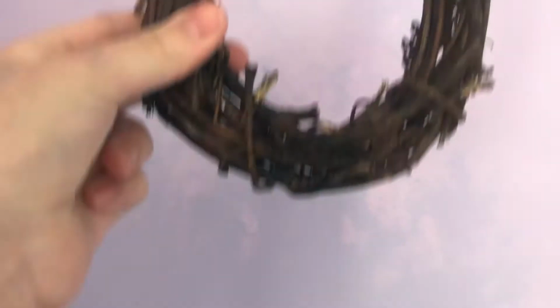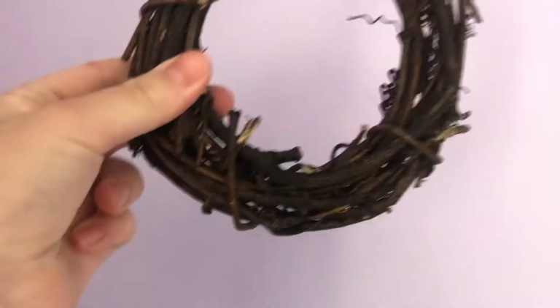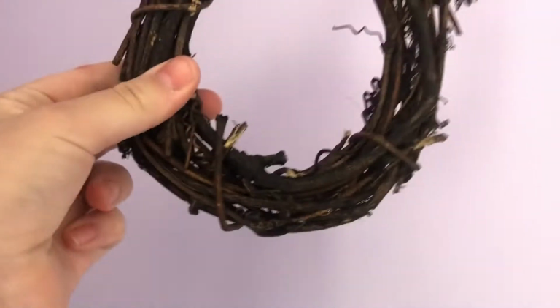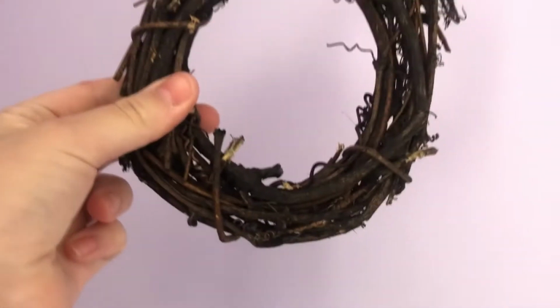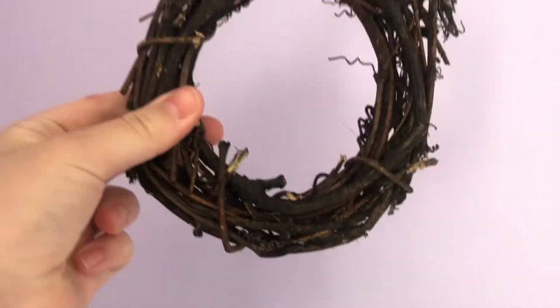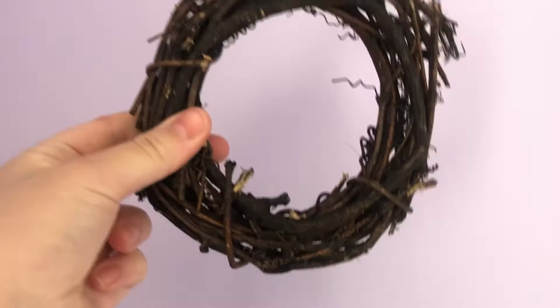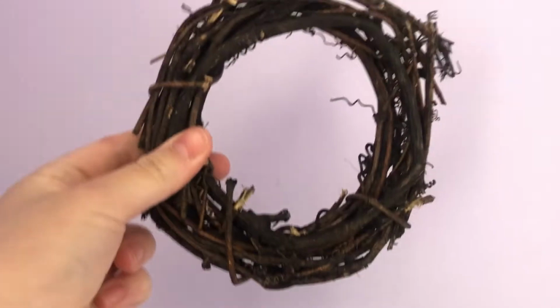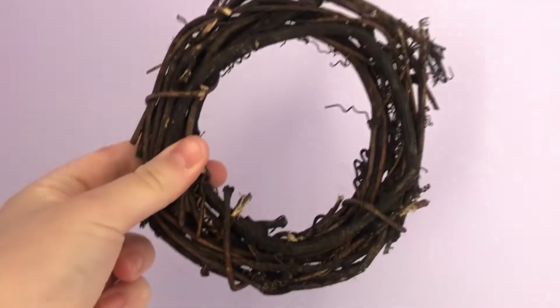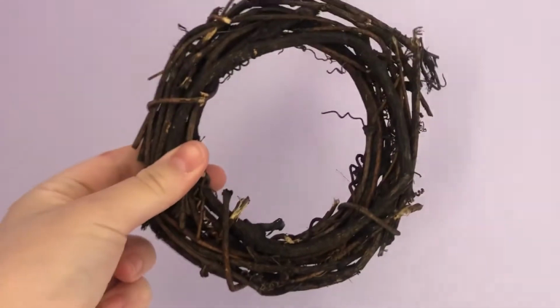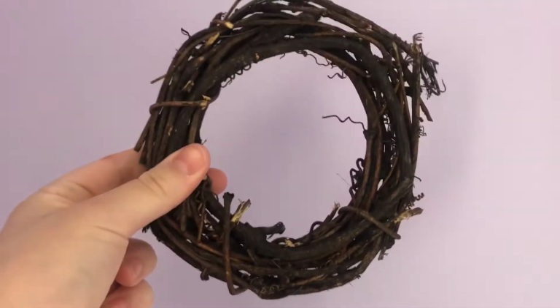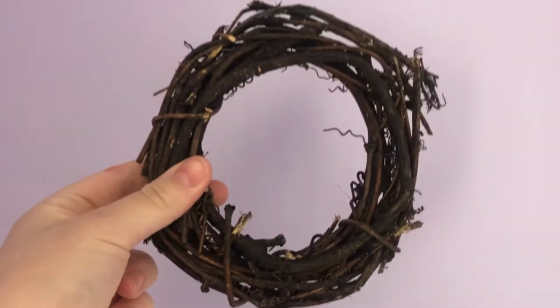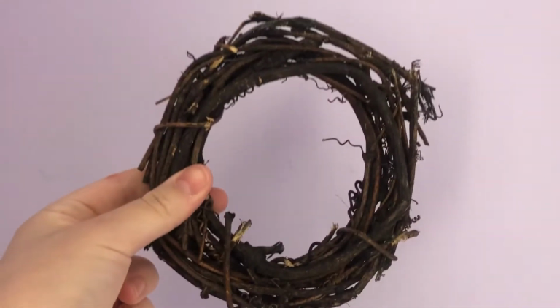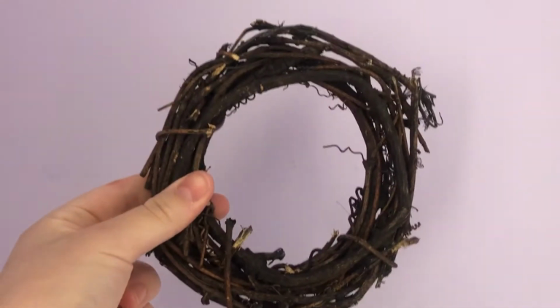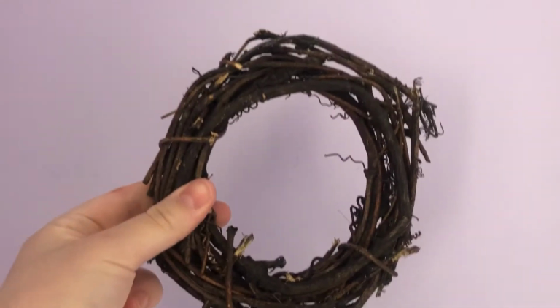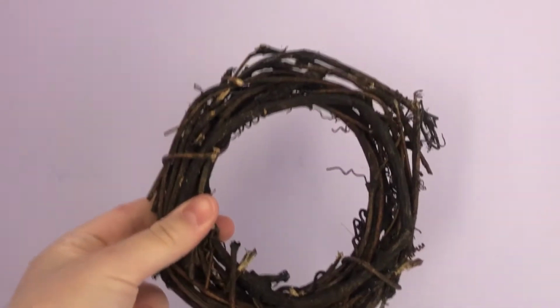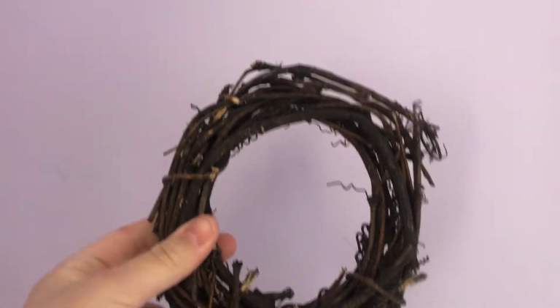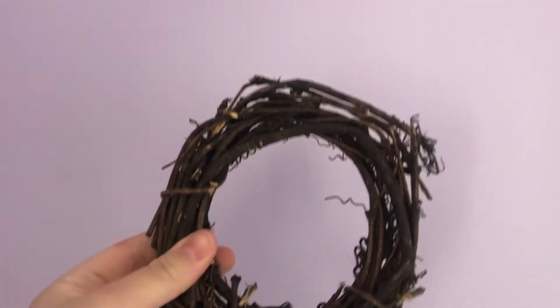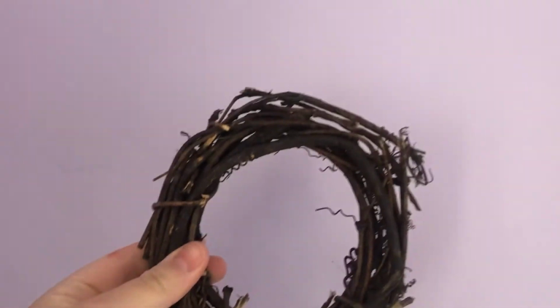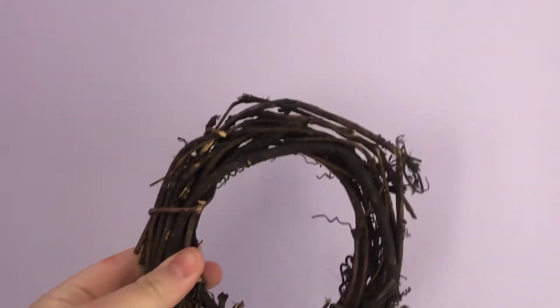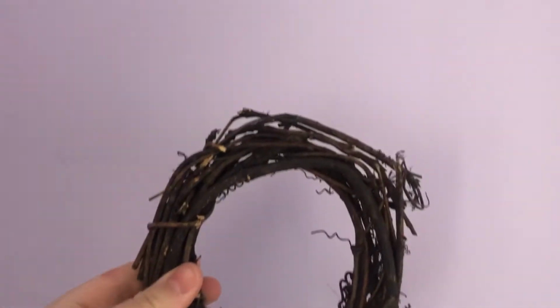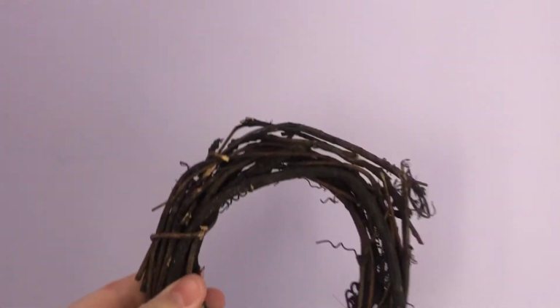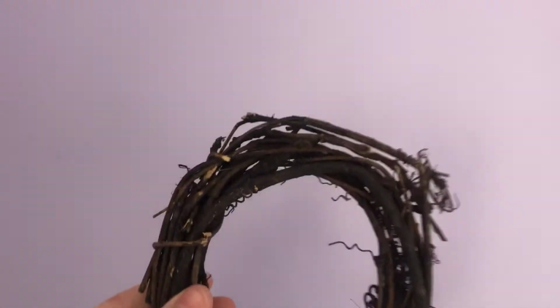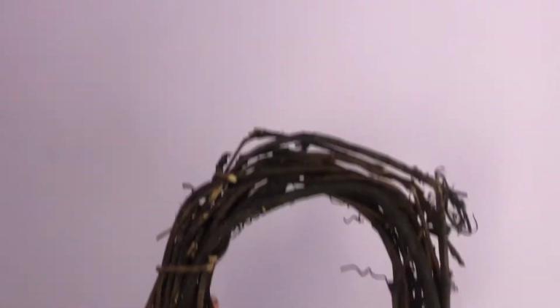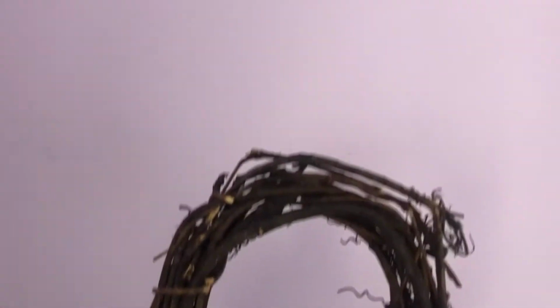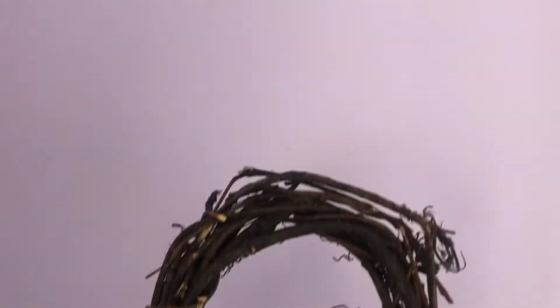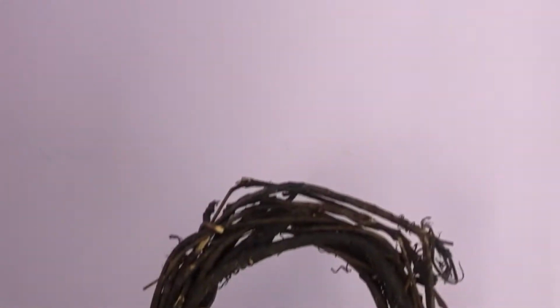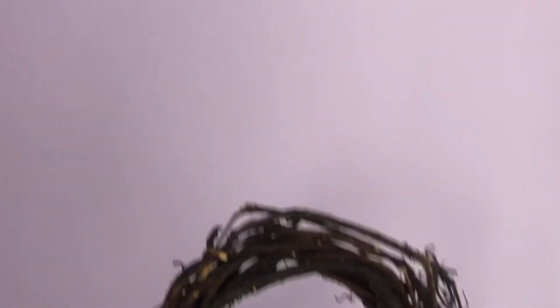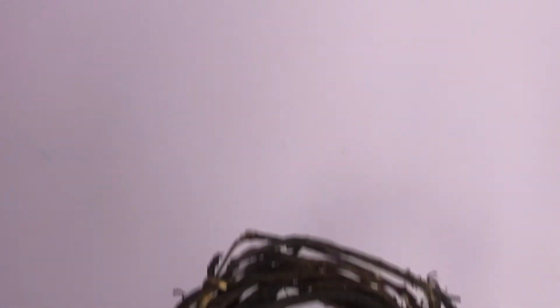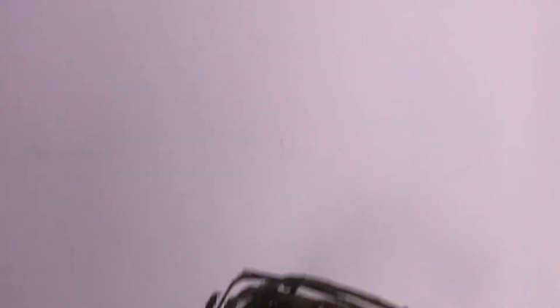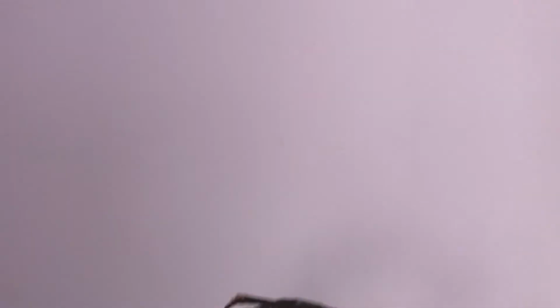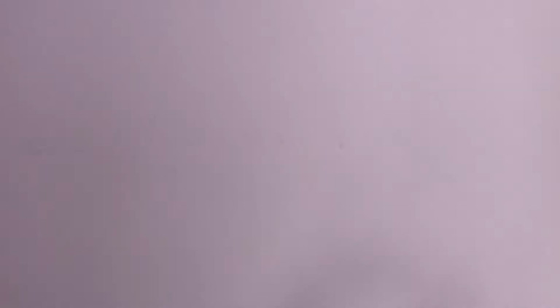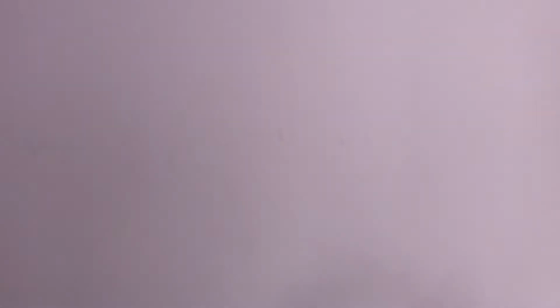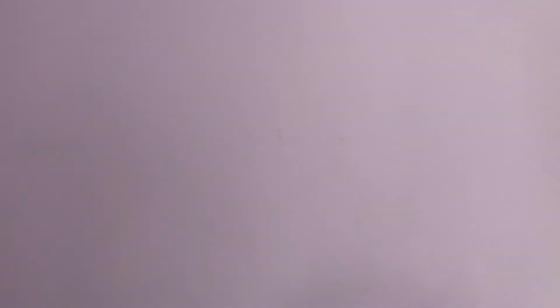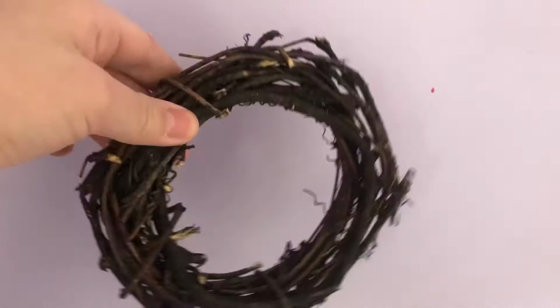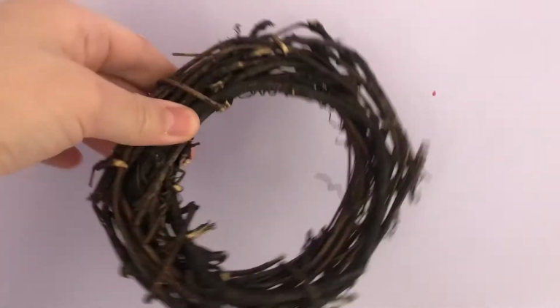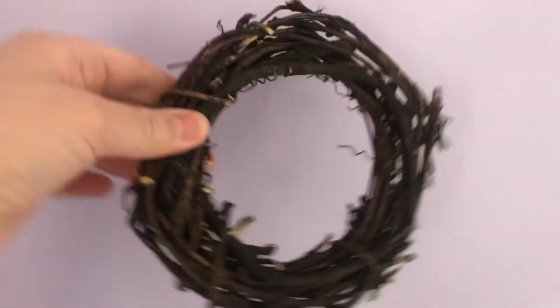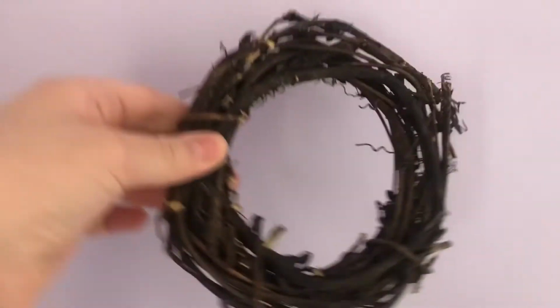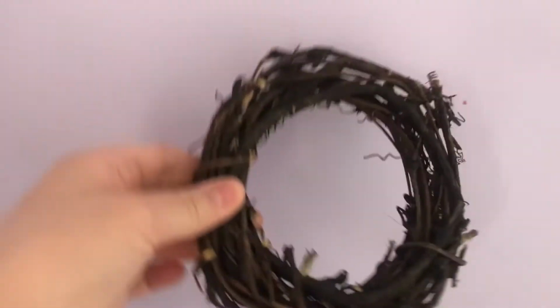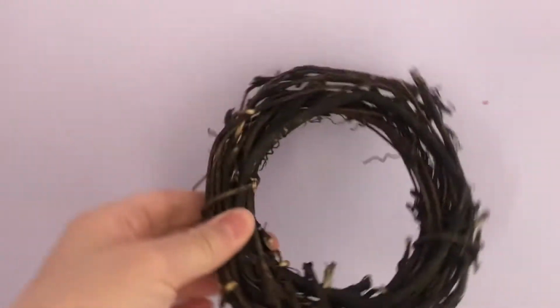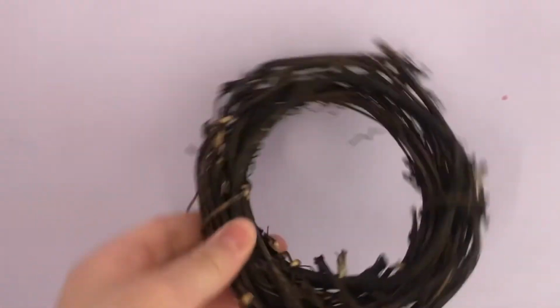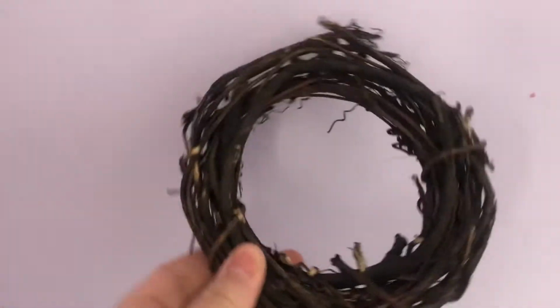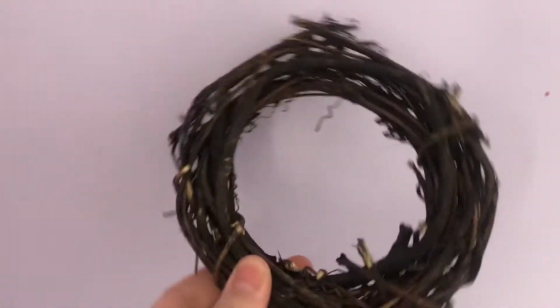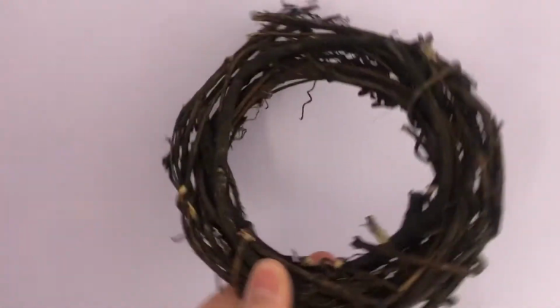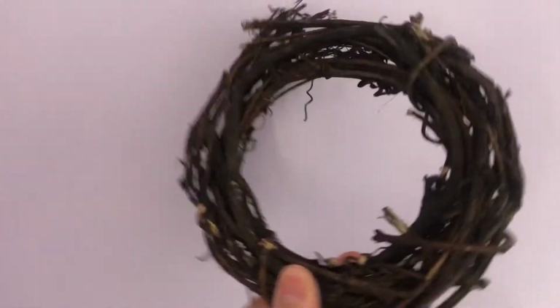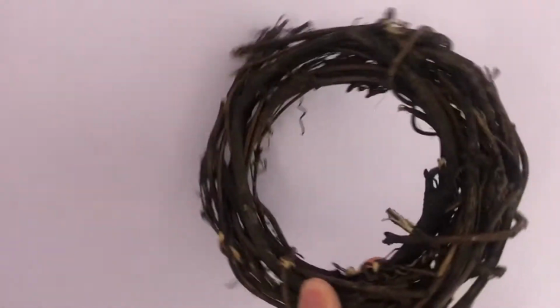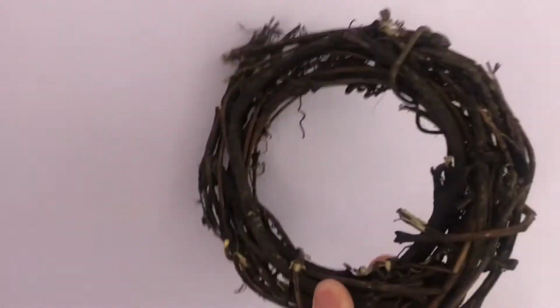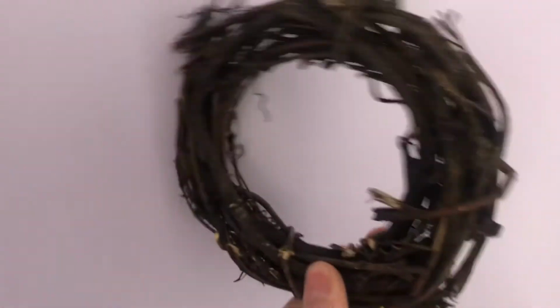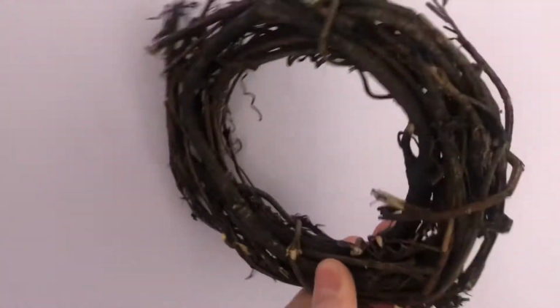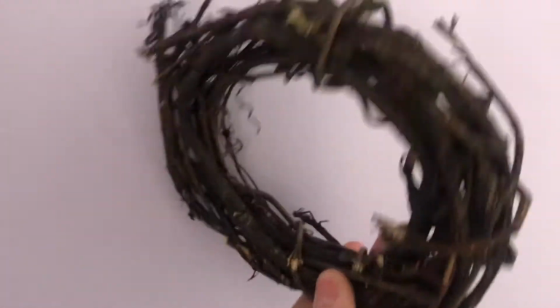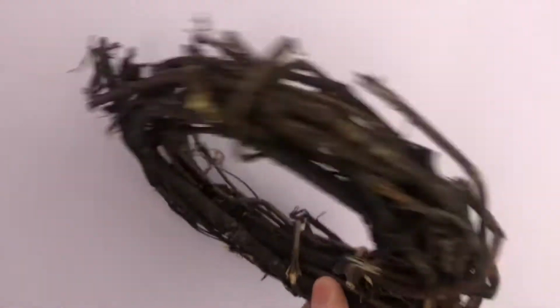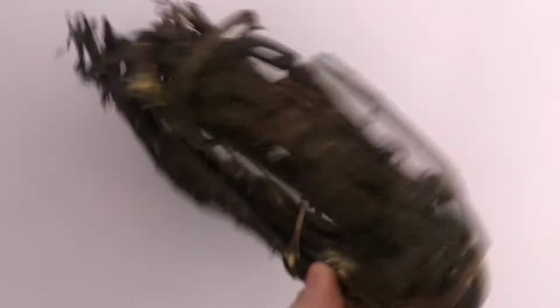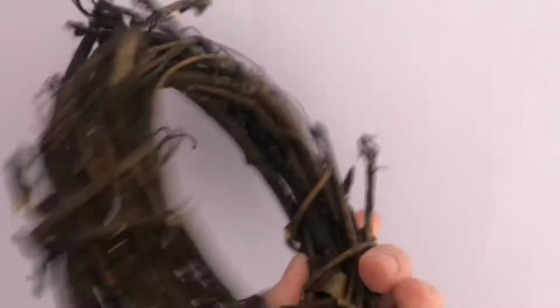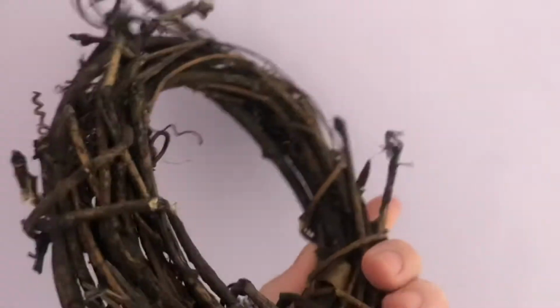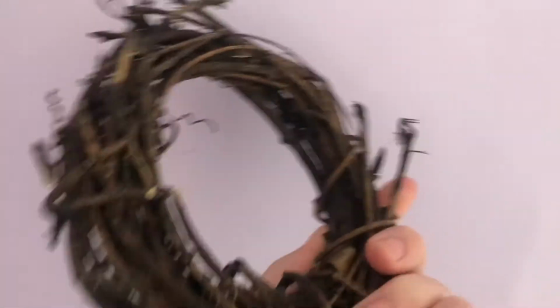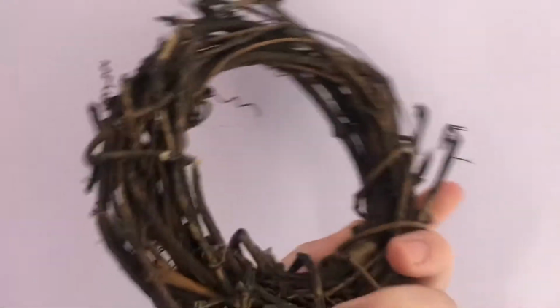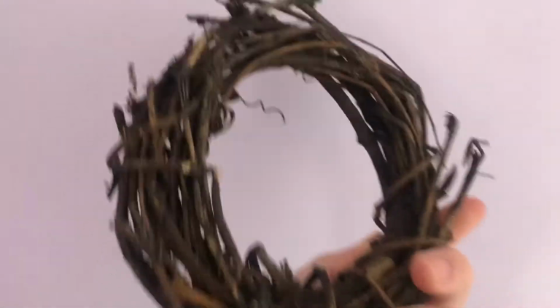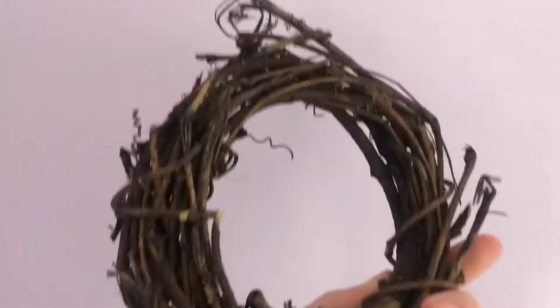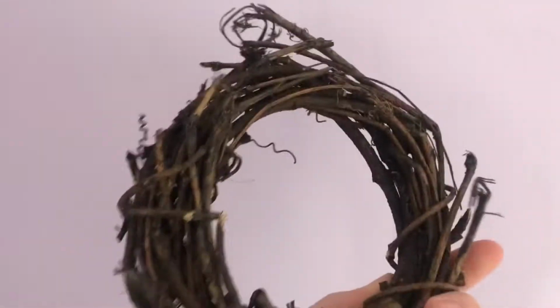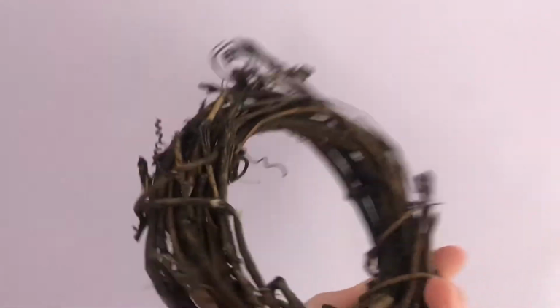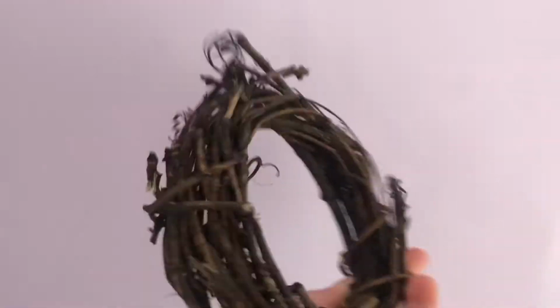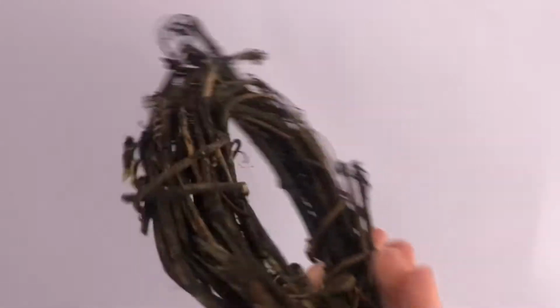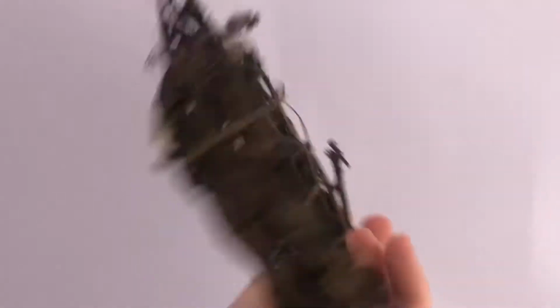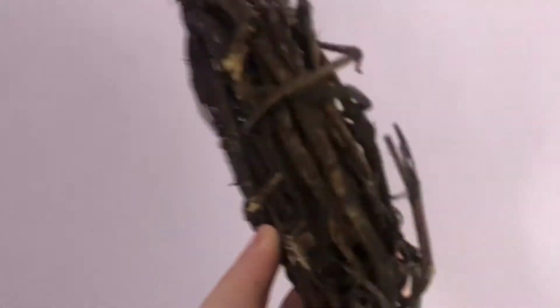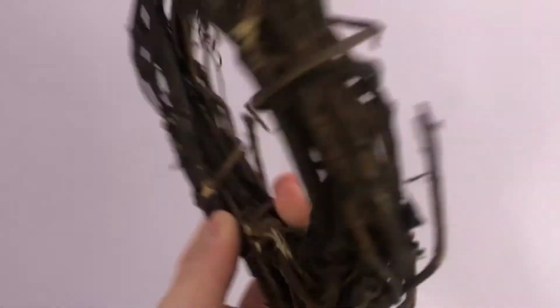The first thing they're going to be trying is this stick ring, and this is by the brand Oxbow. Both of the bunnies have really enjoyed it.